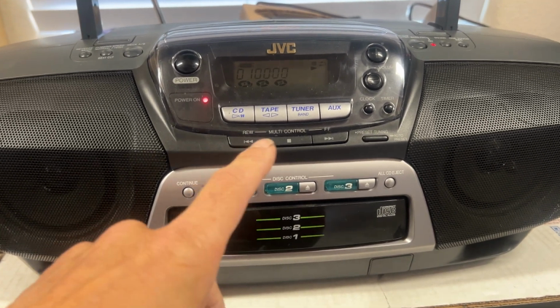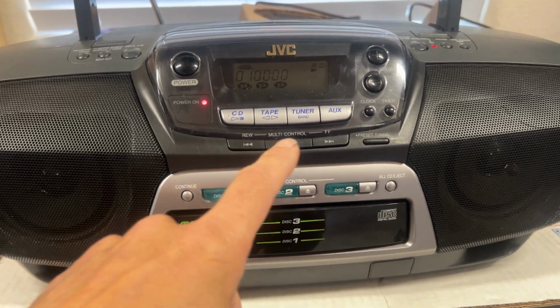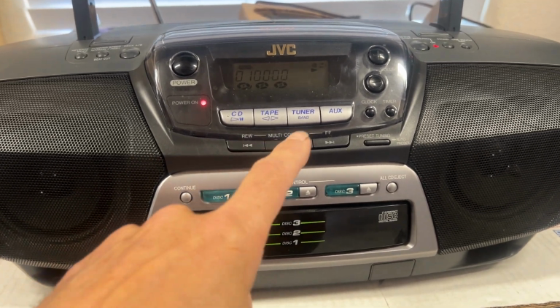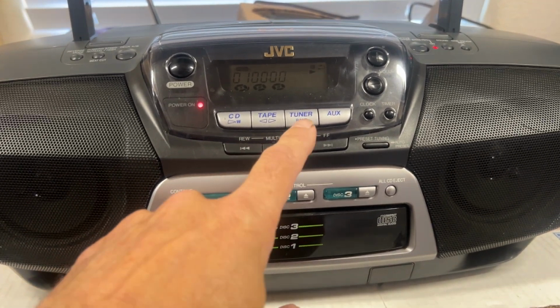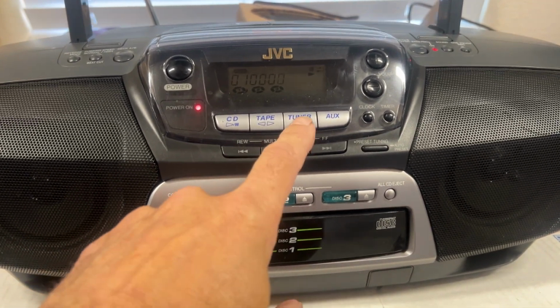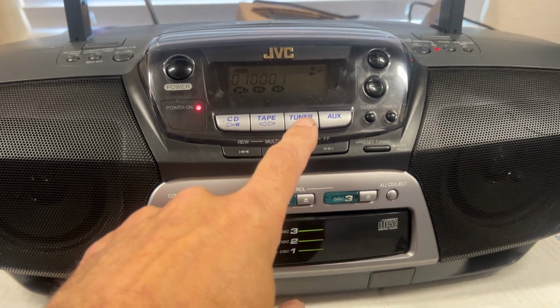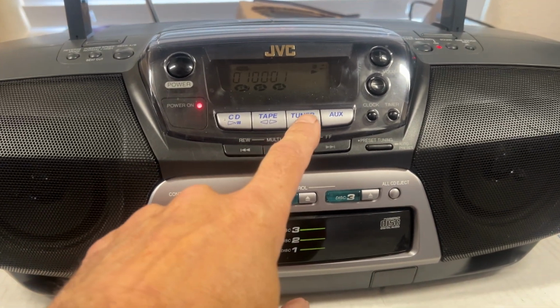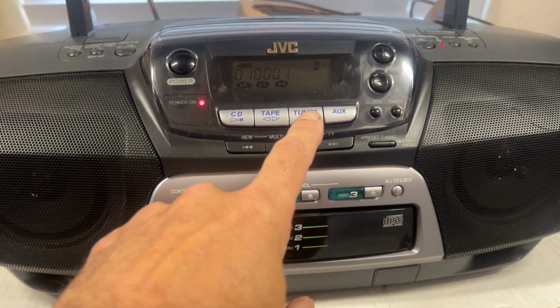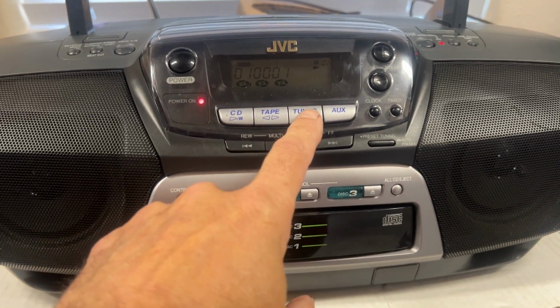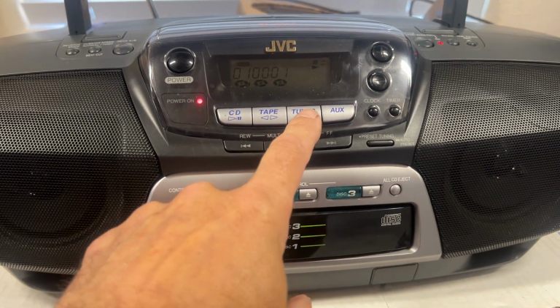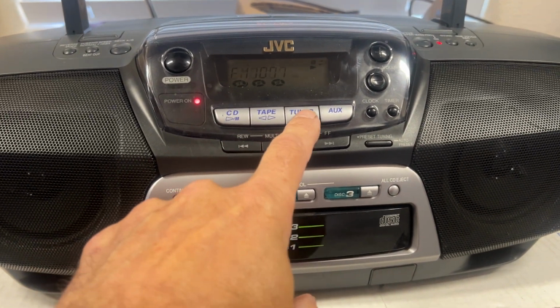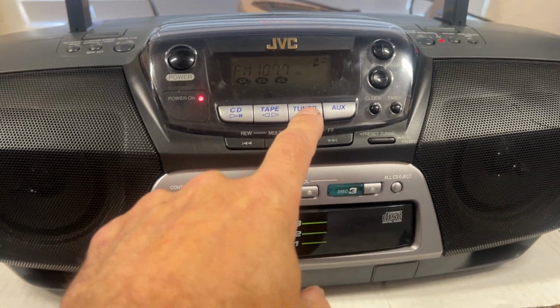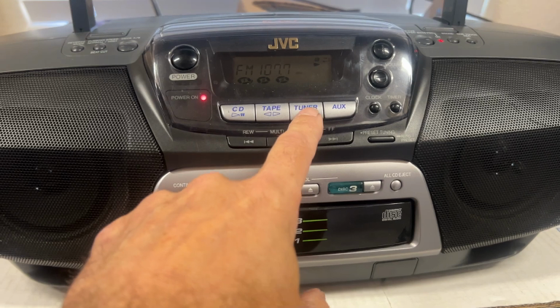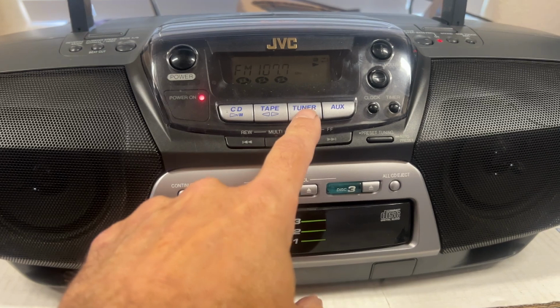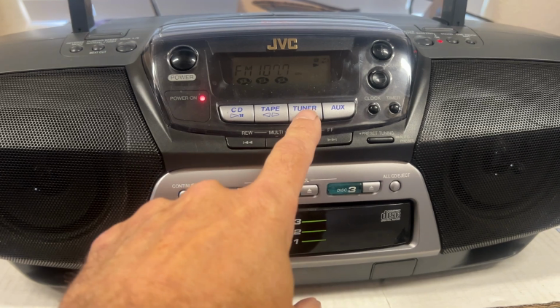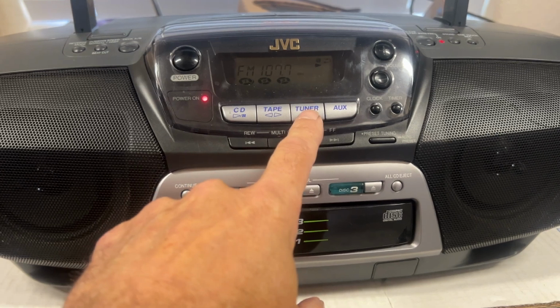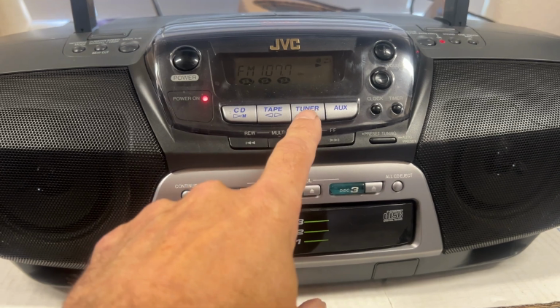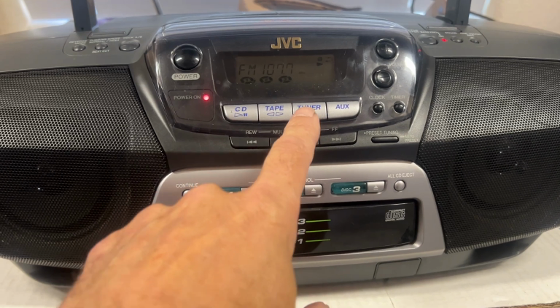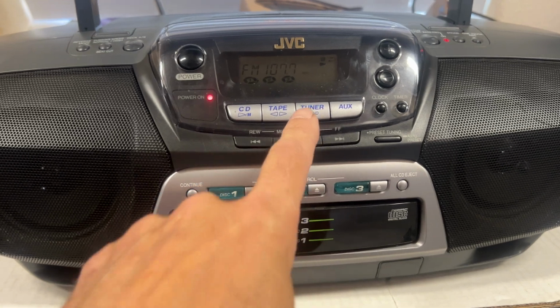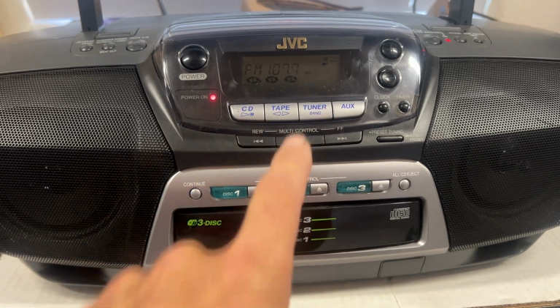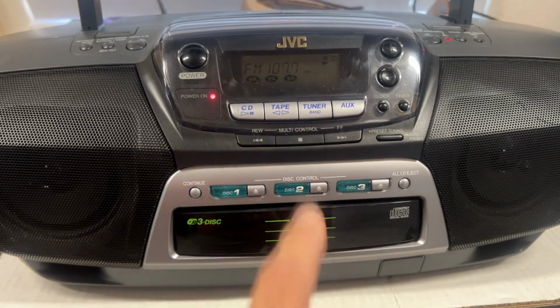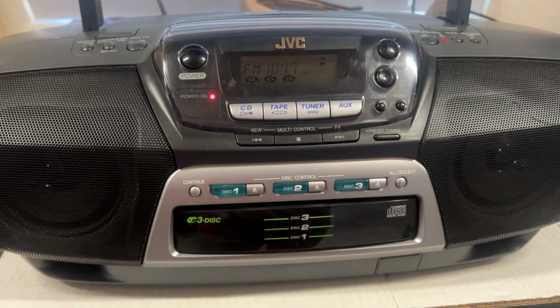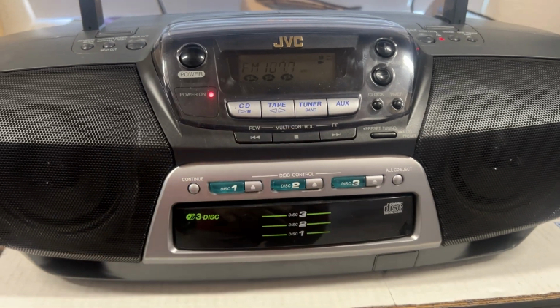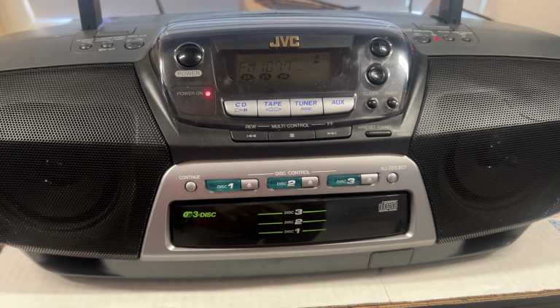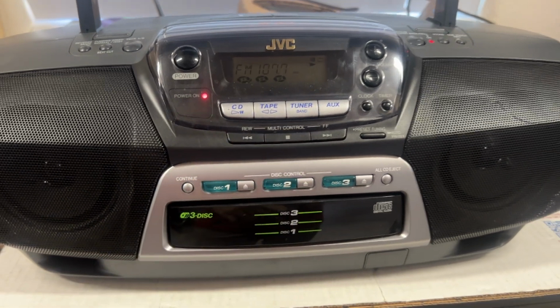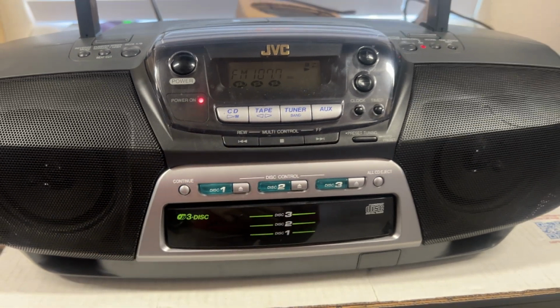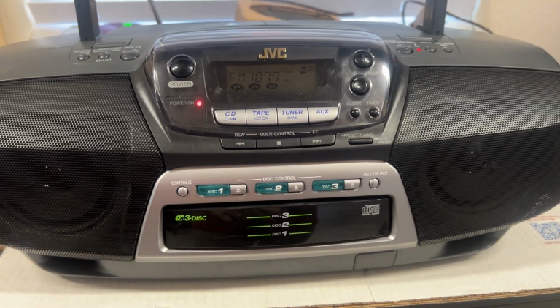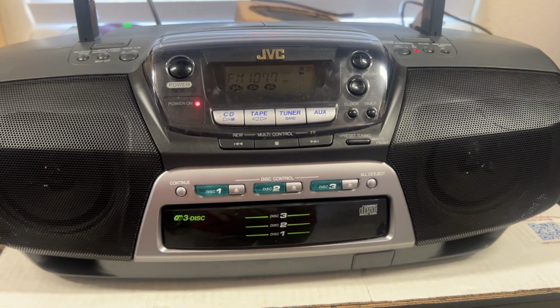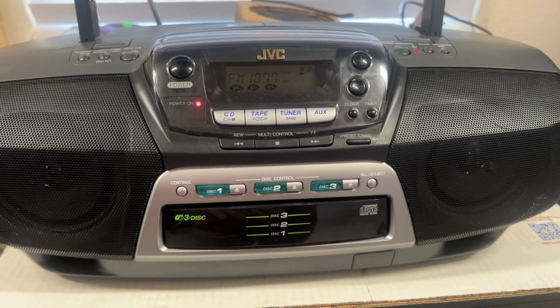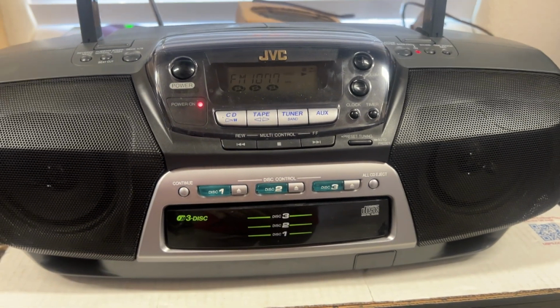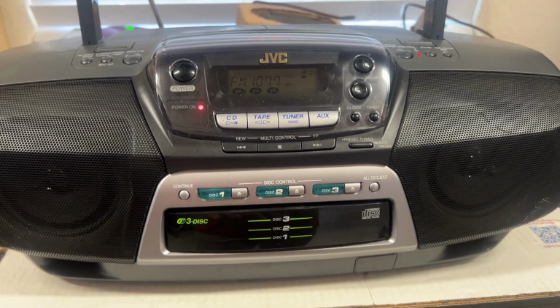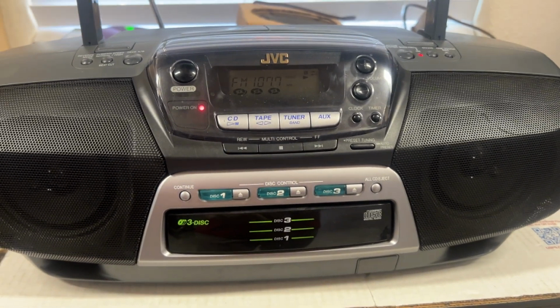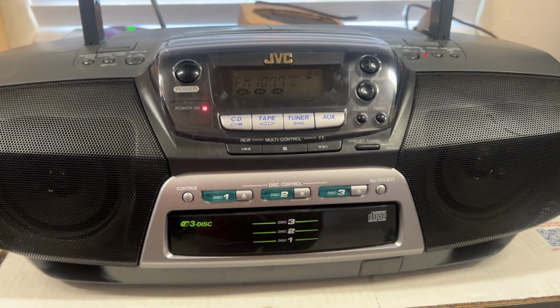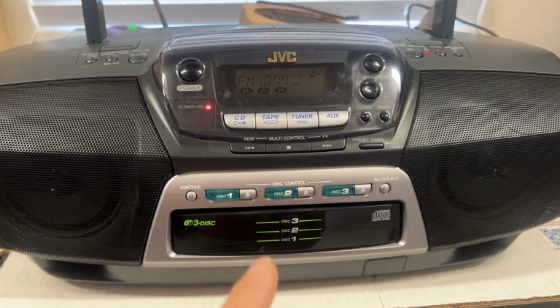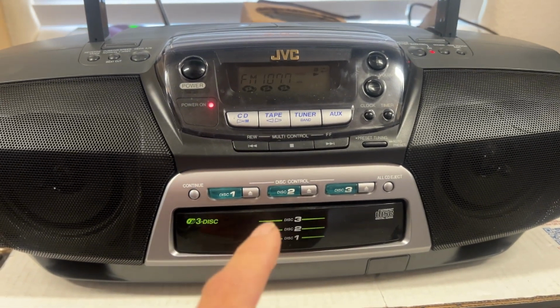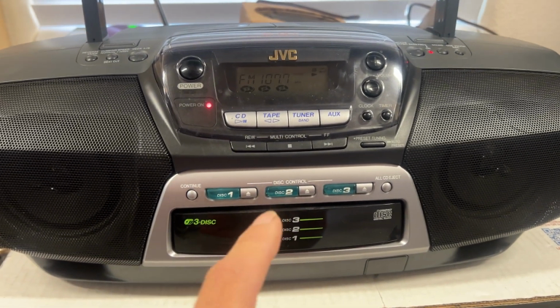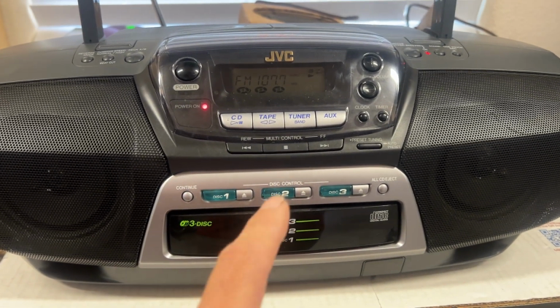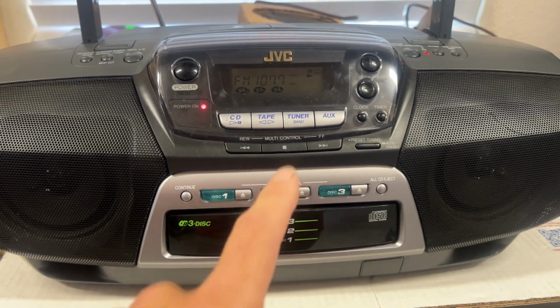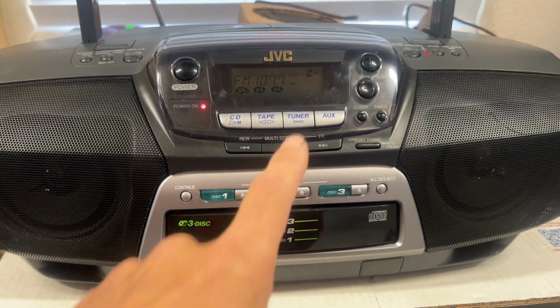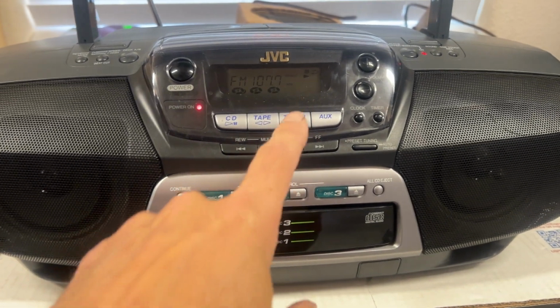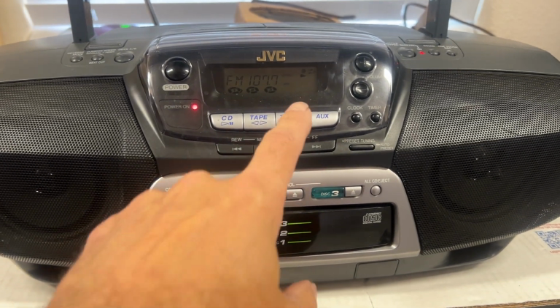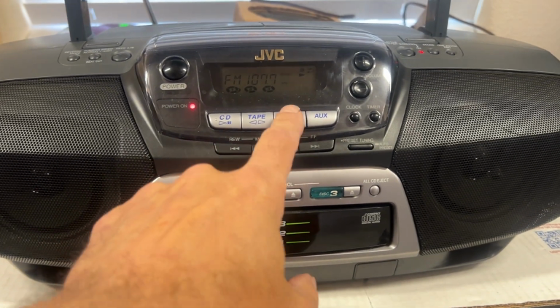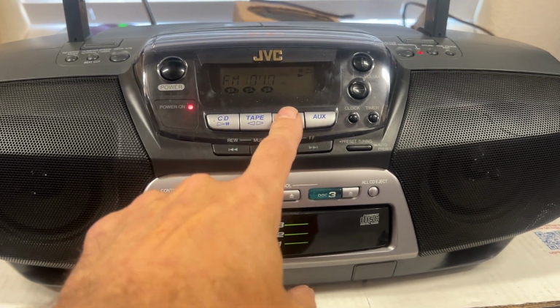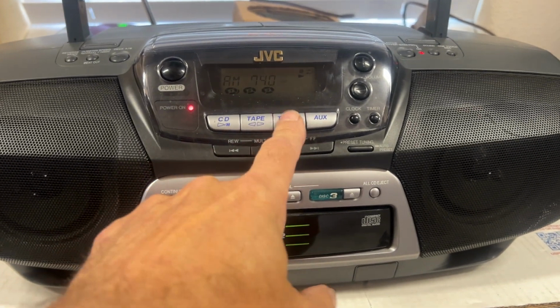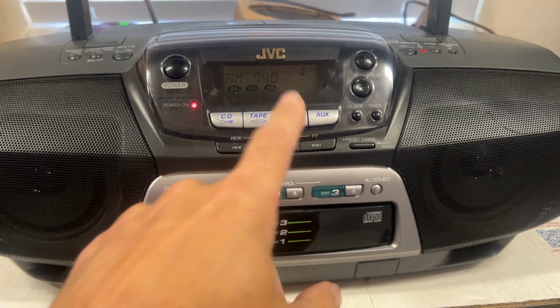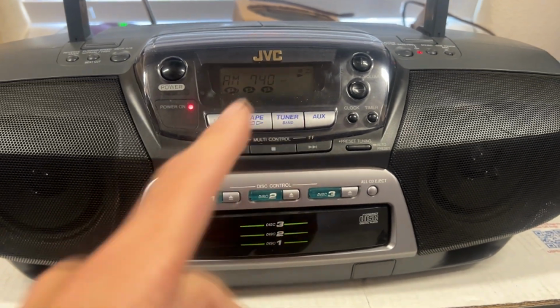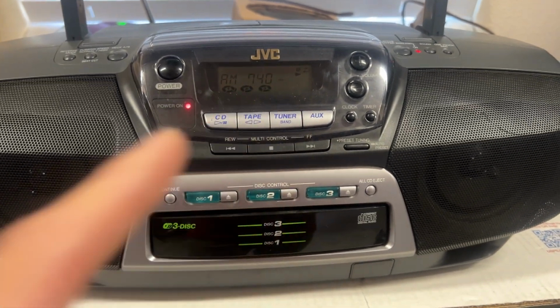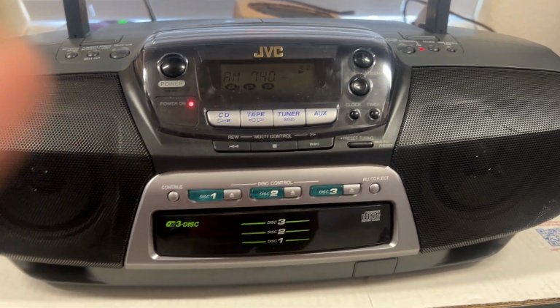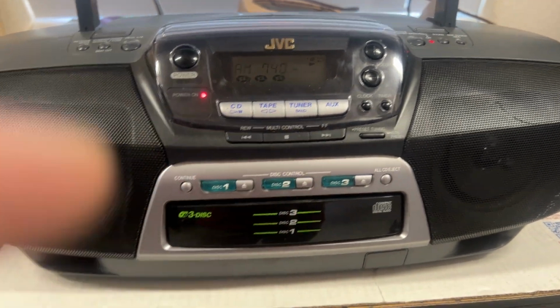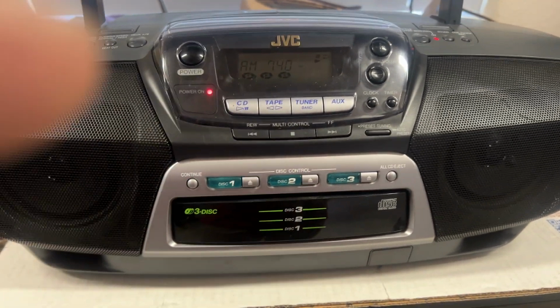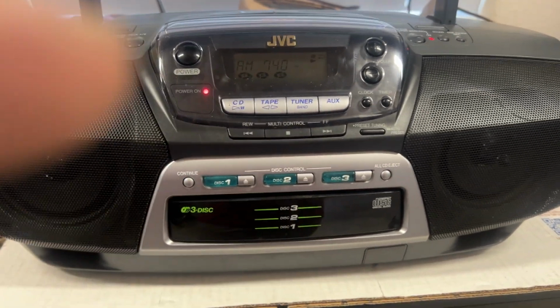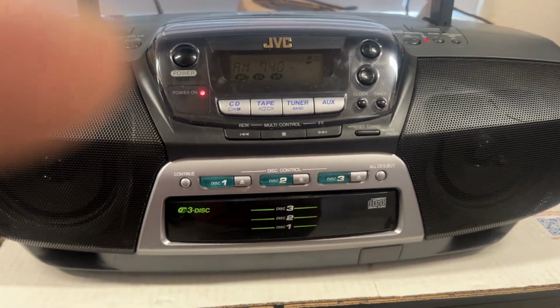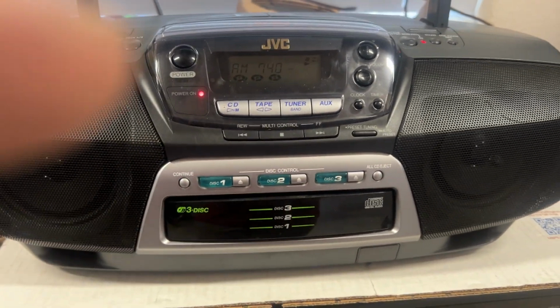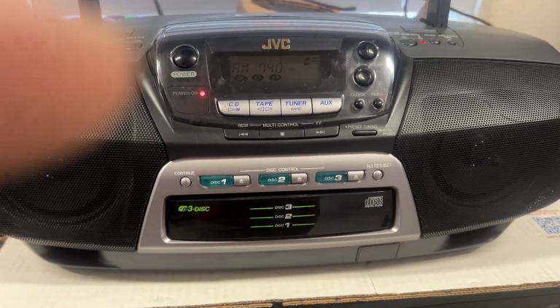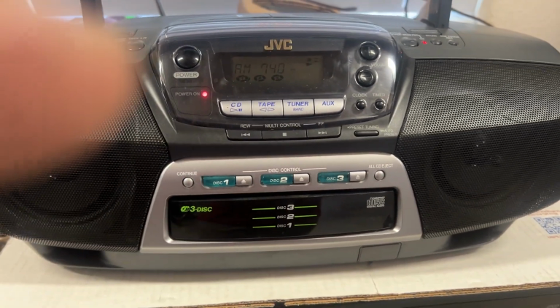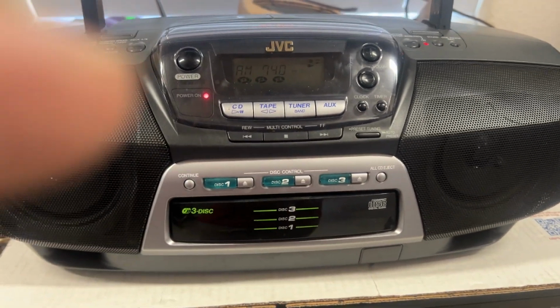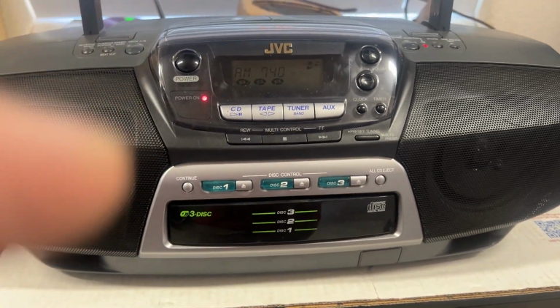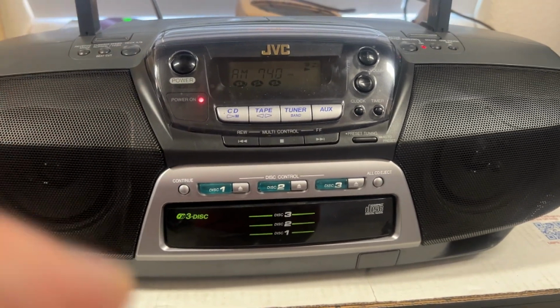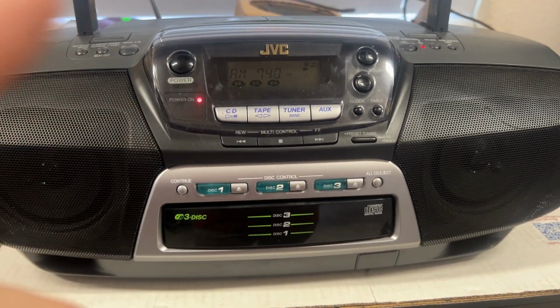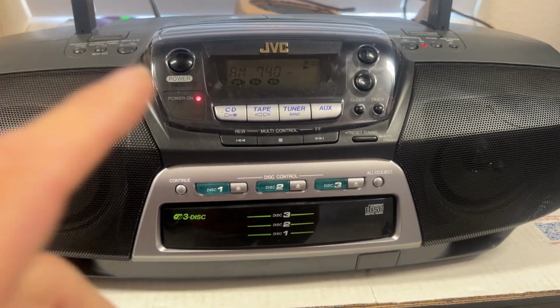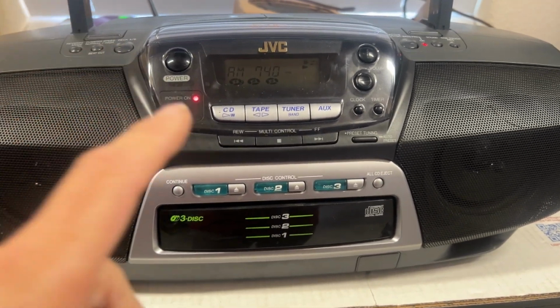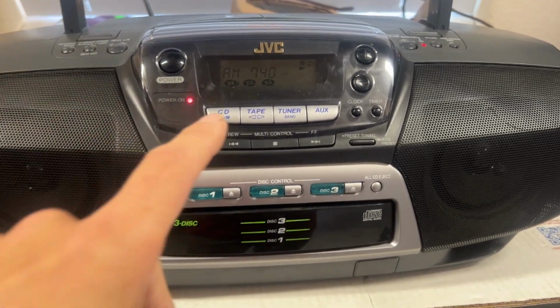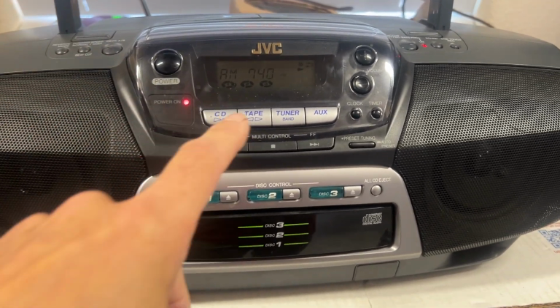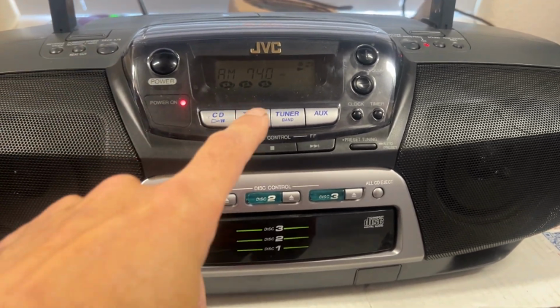Then we'll switch it over to the tuner. There's FM, and there's AM.